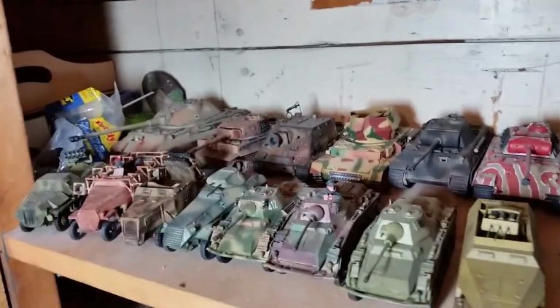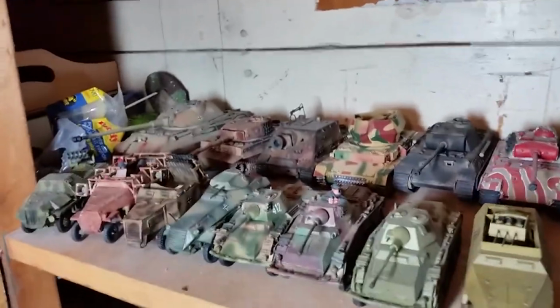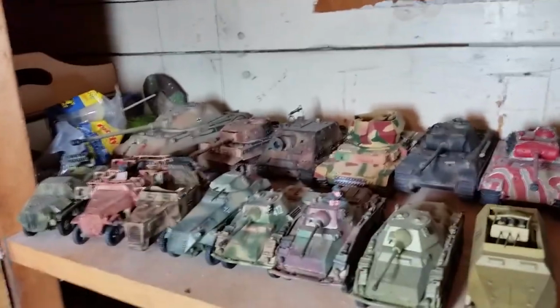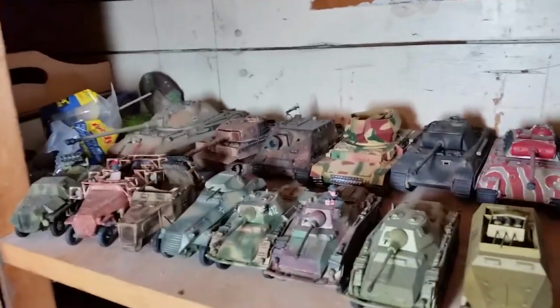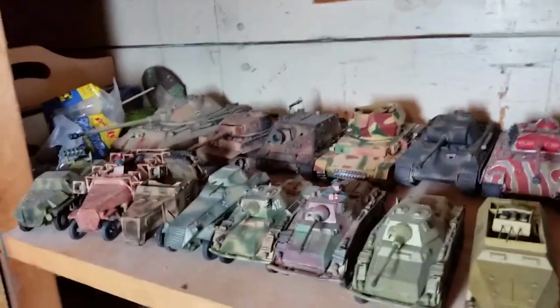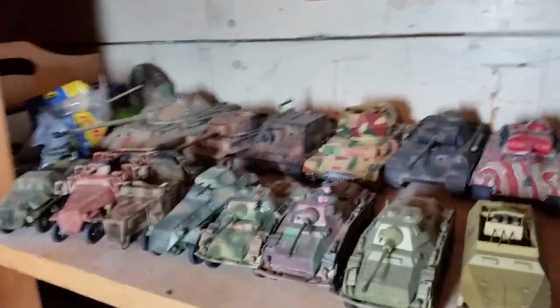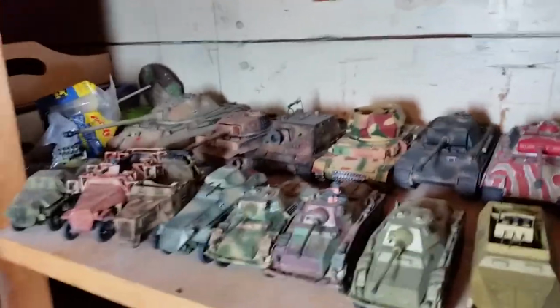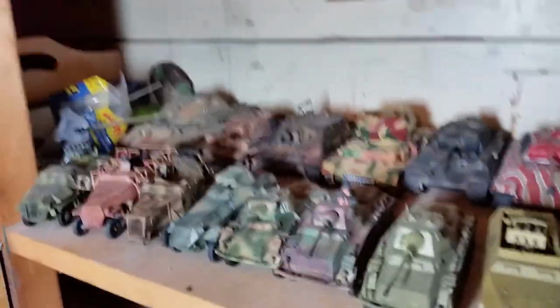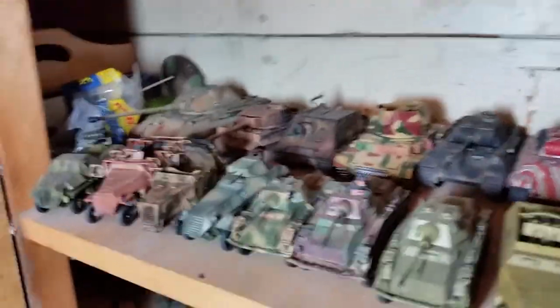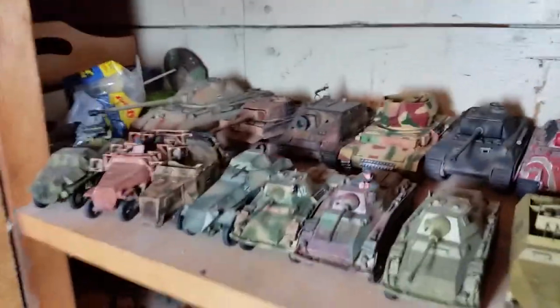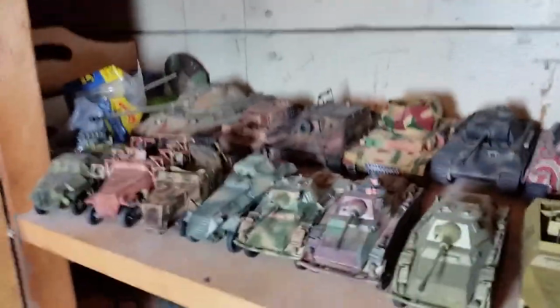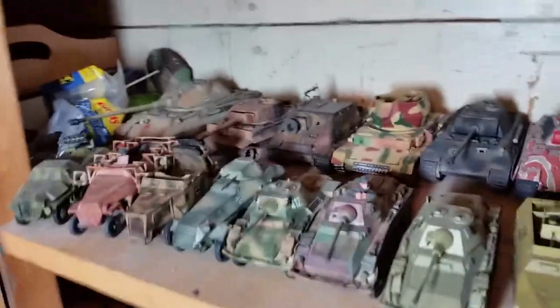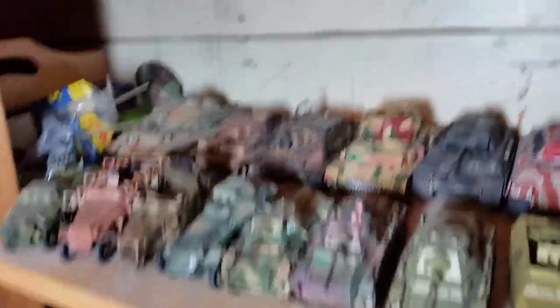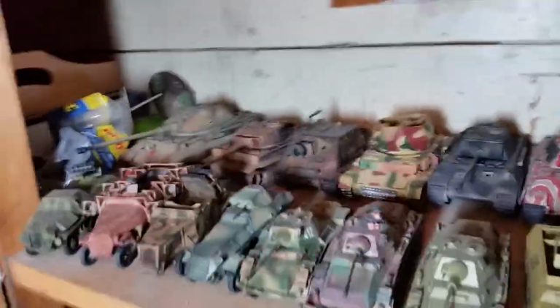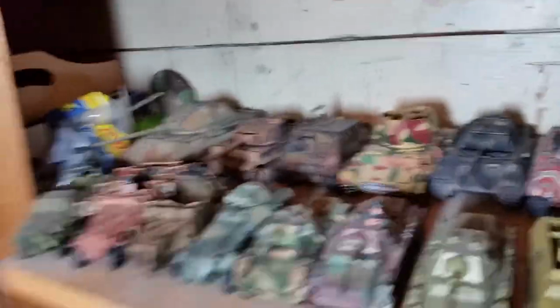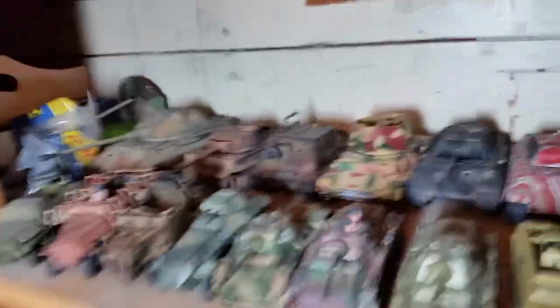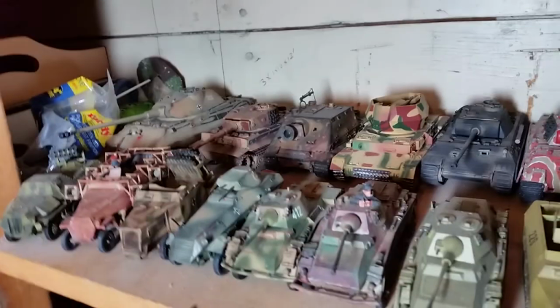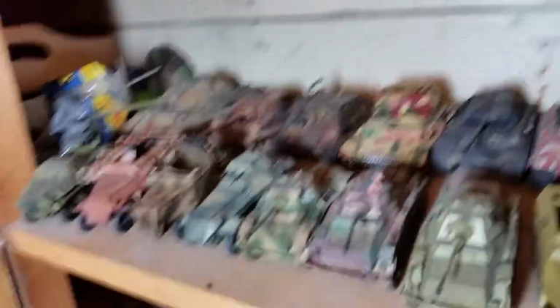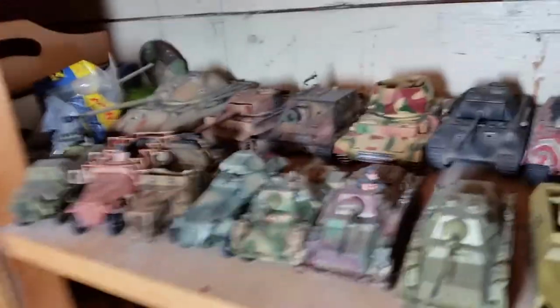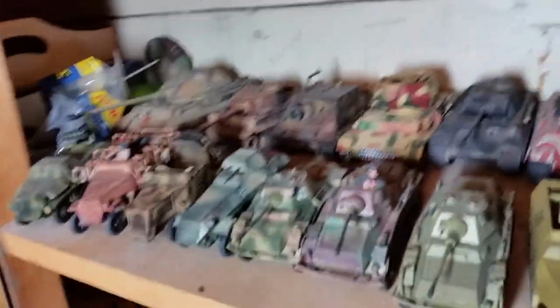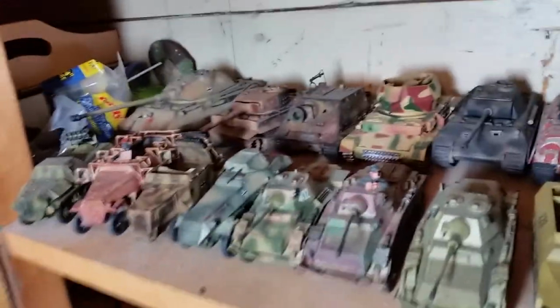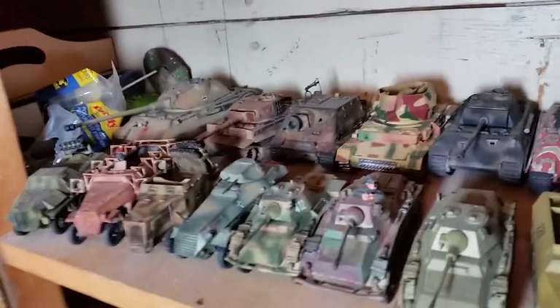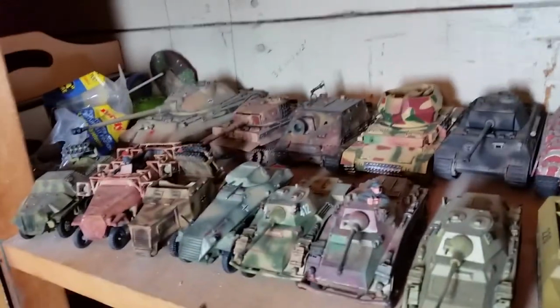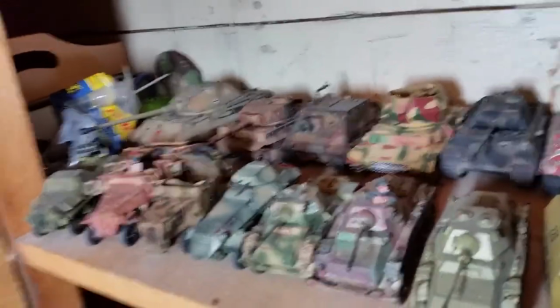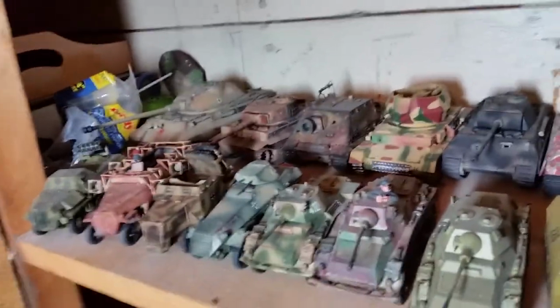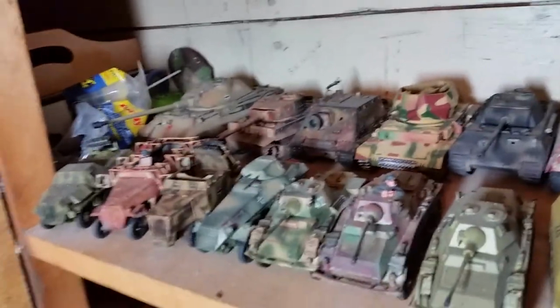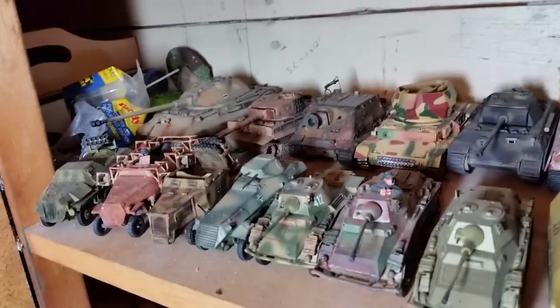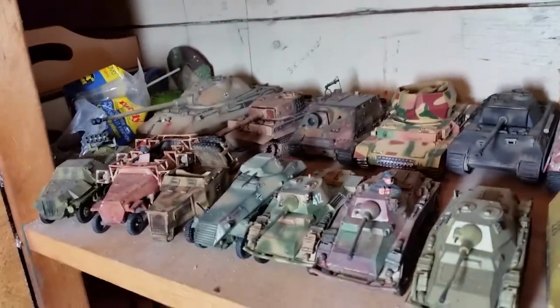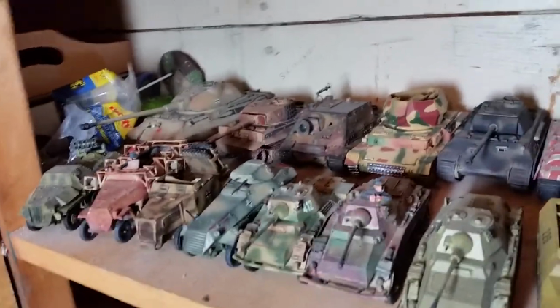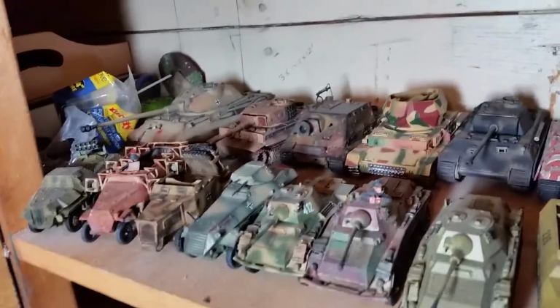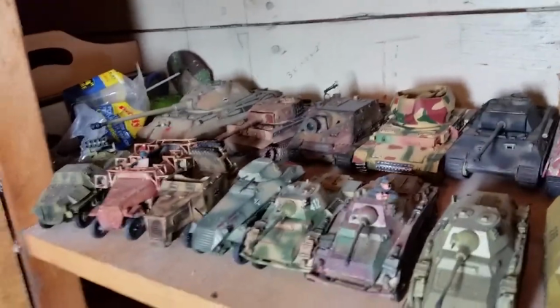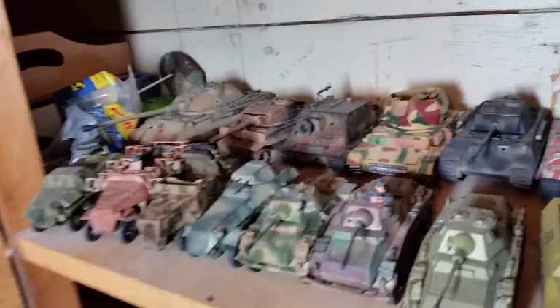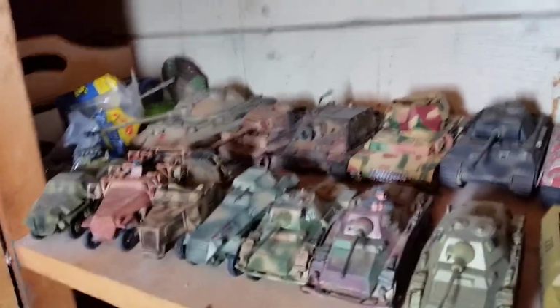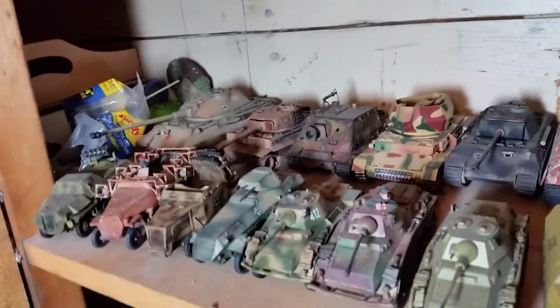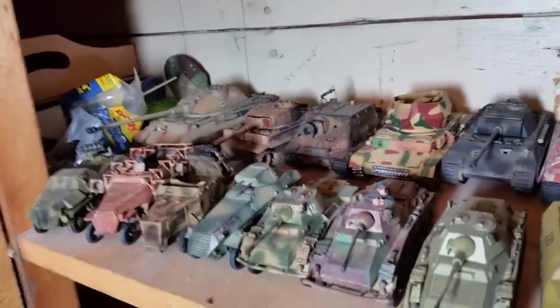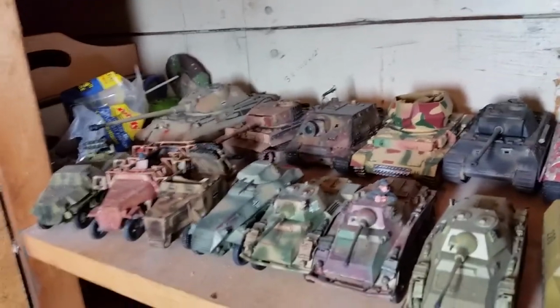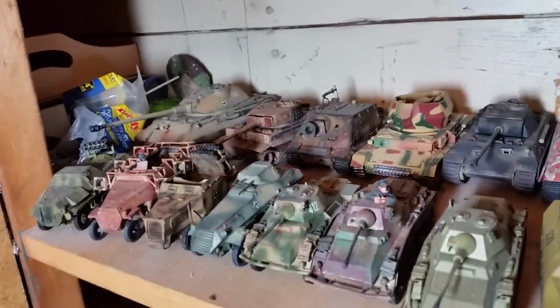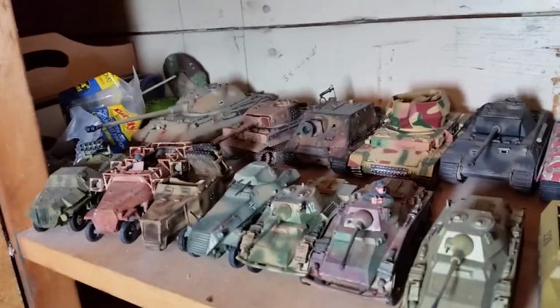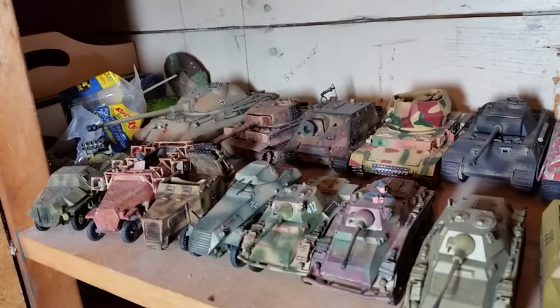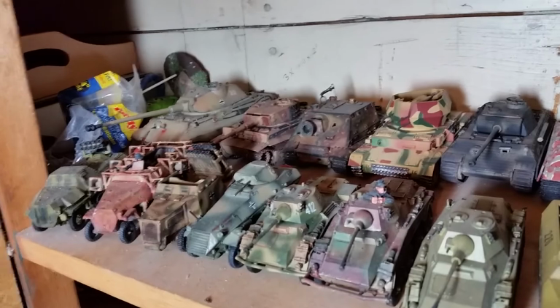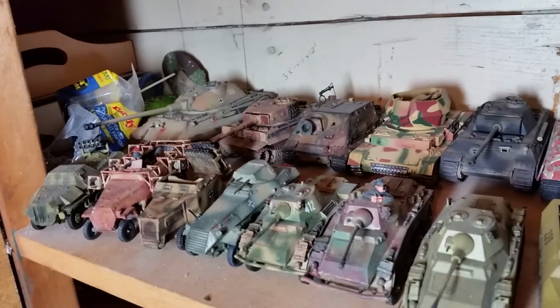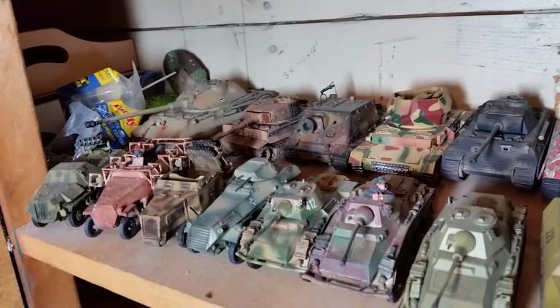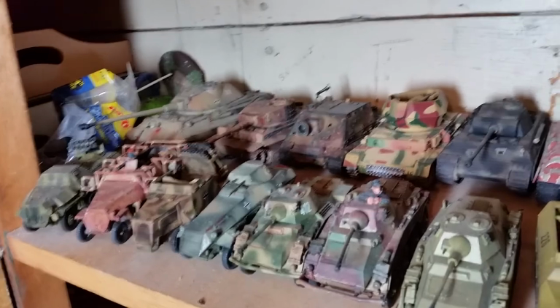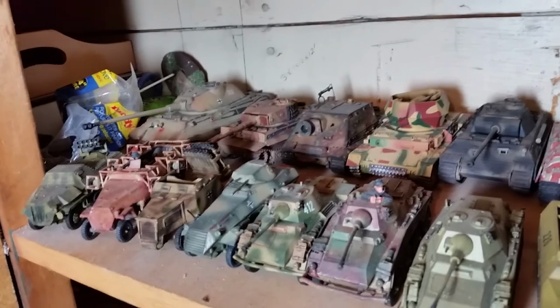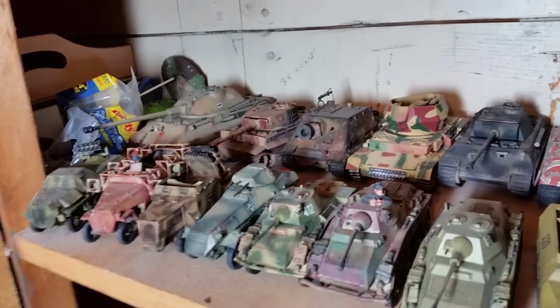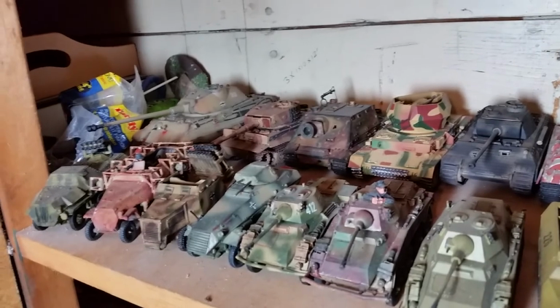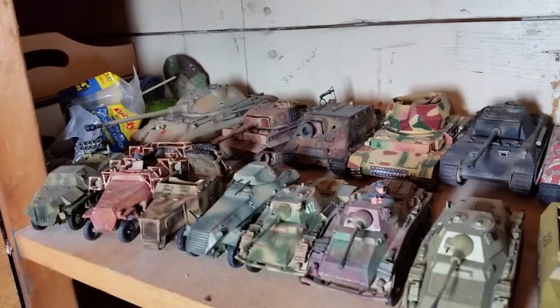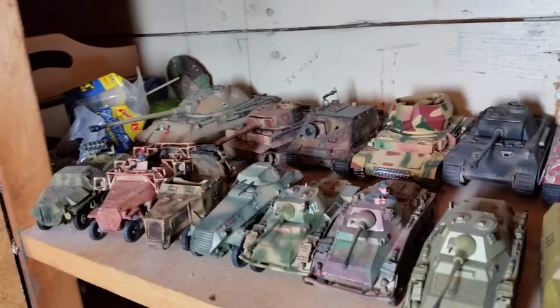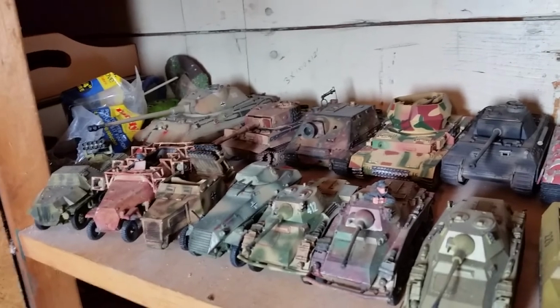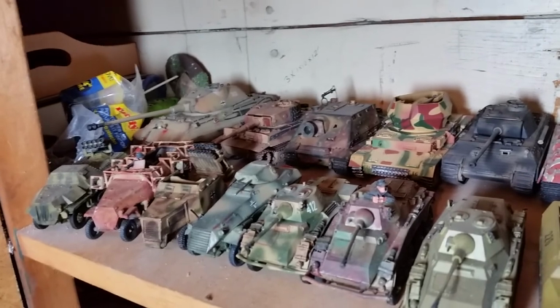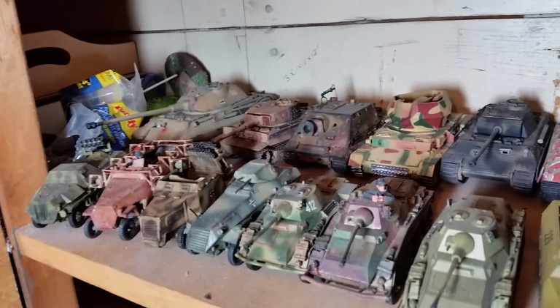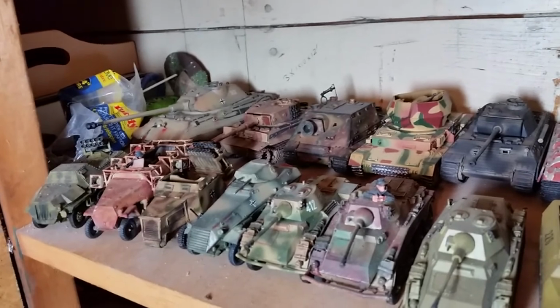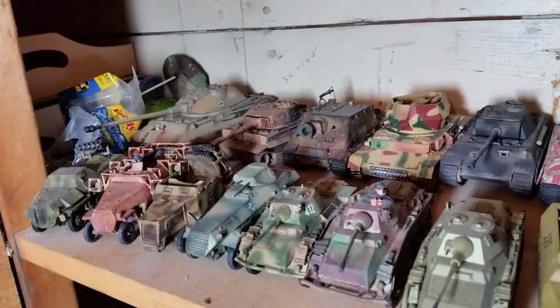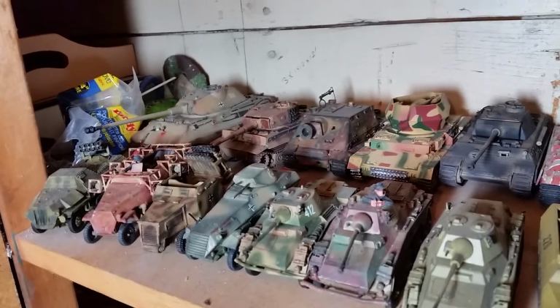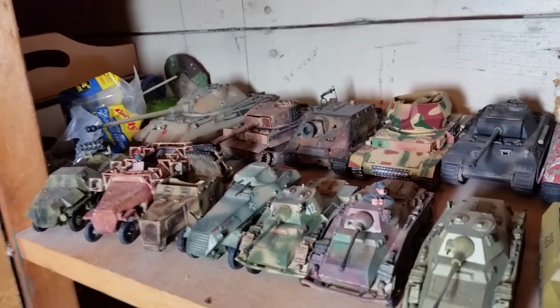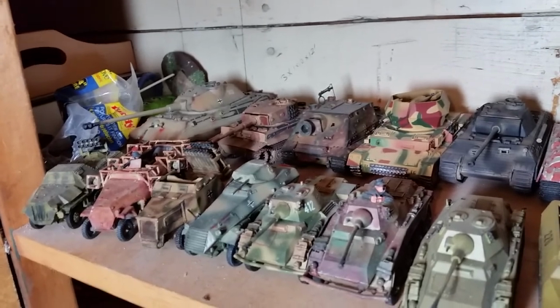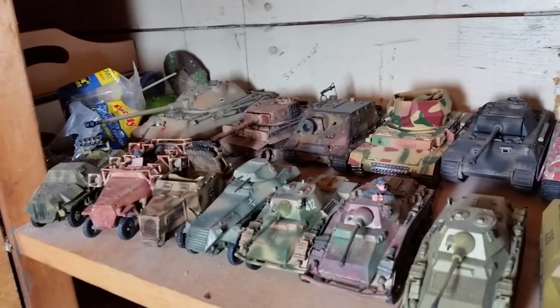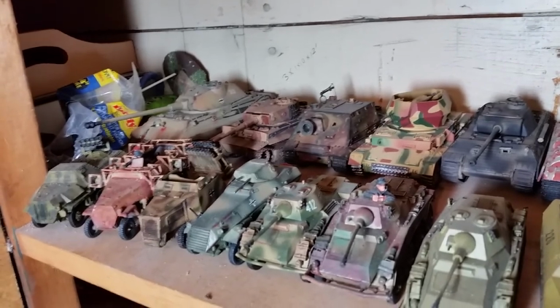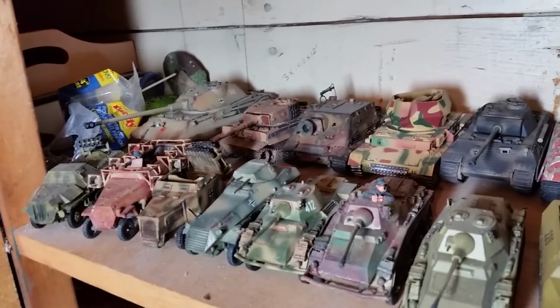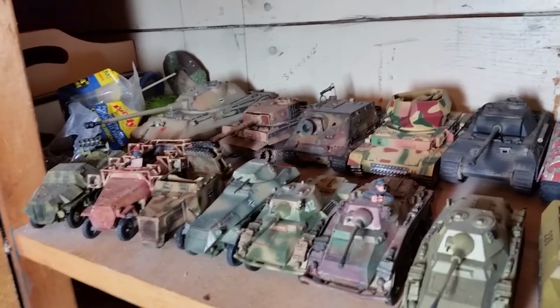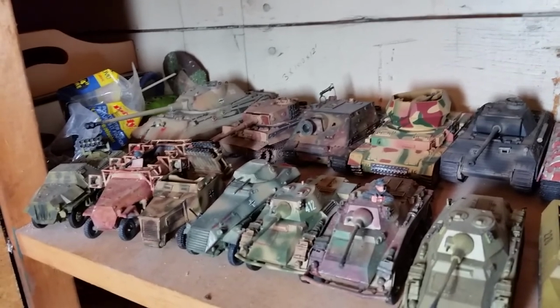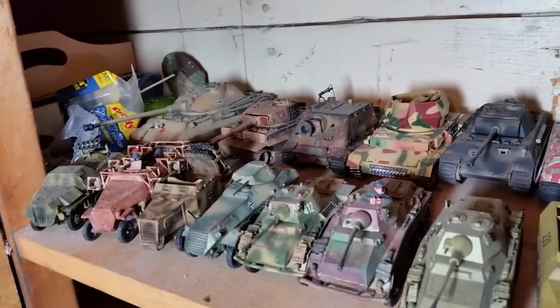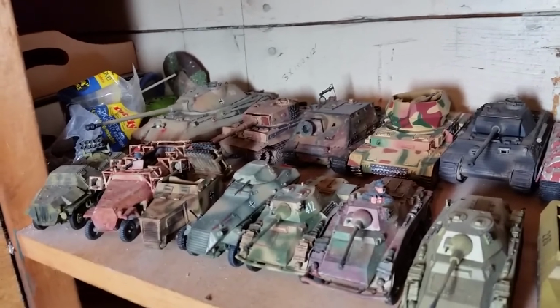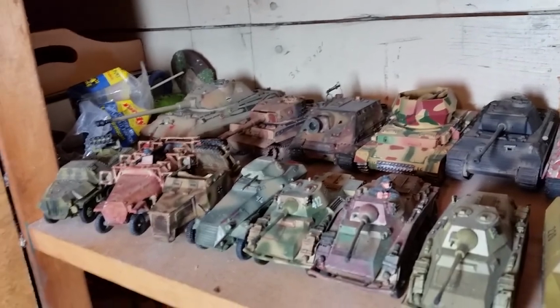Hey everybody, it's Brian from the Northern Front podcast. I thought I'd take you a little tour of my armory.